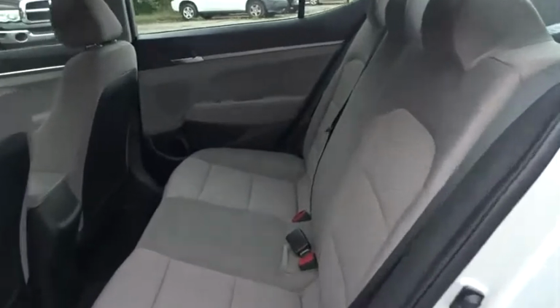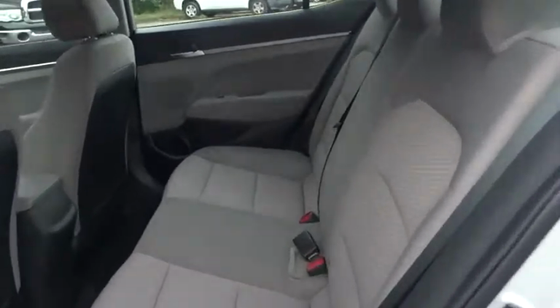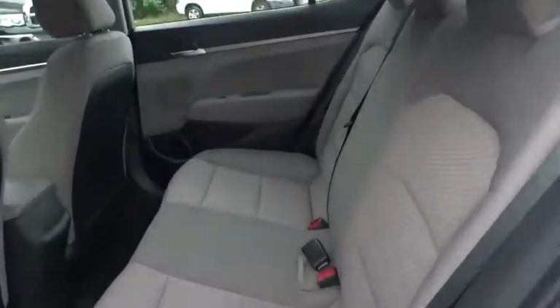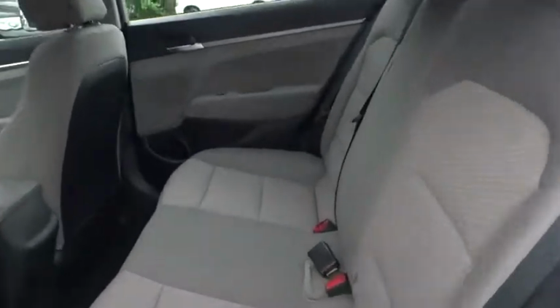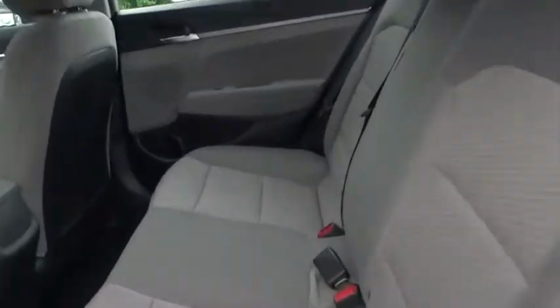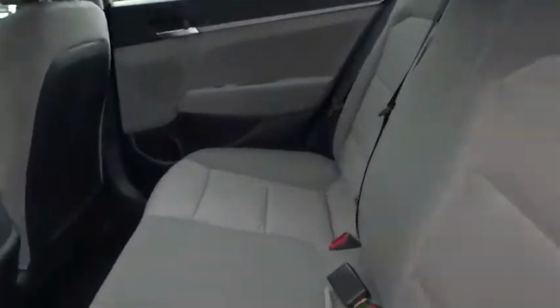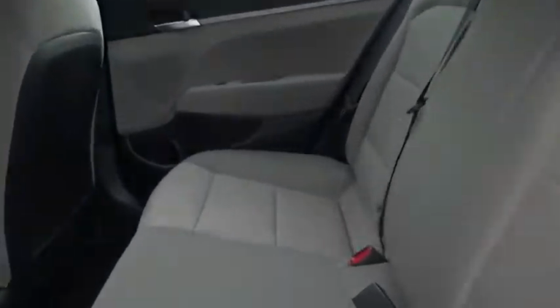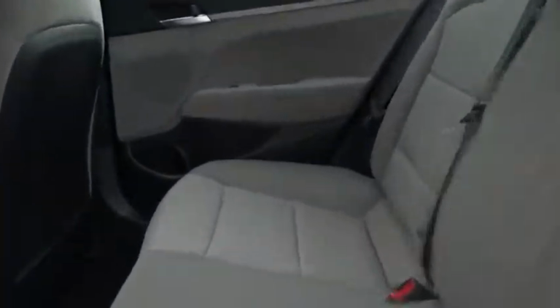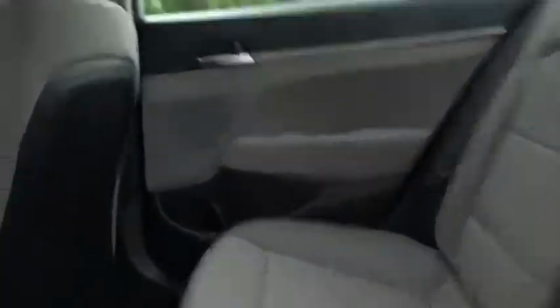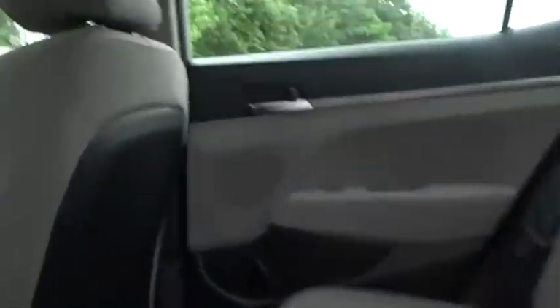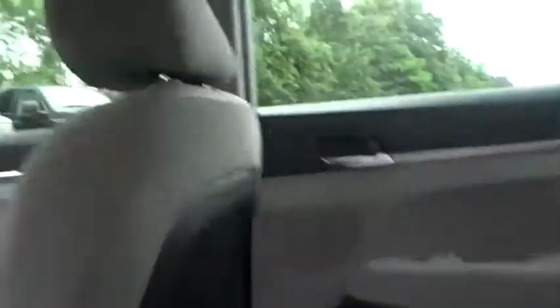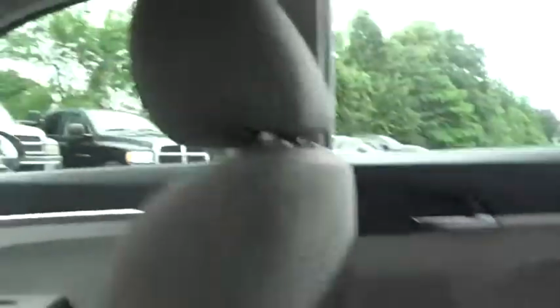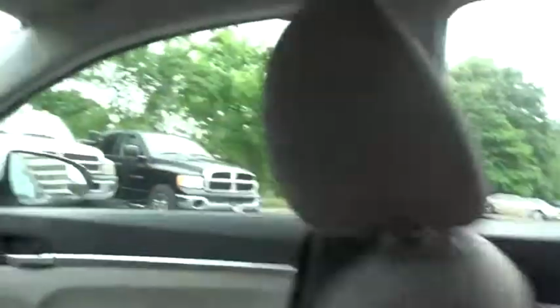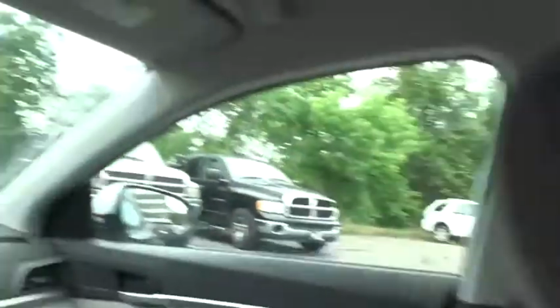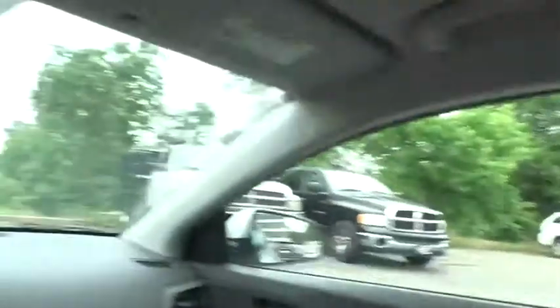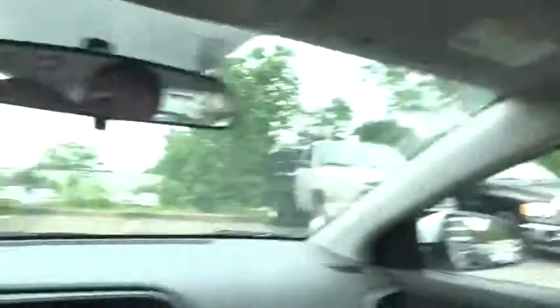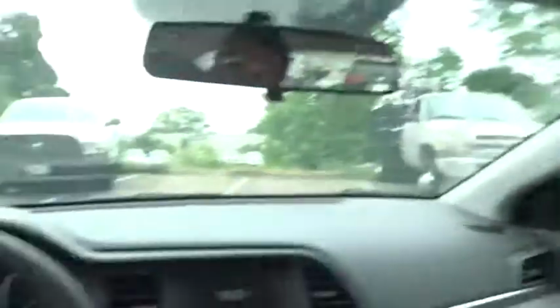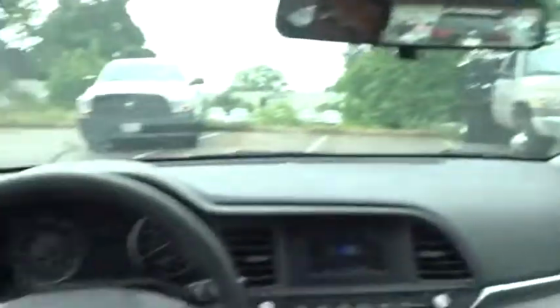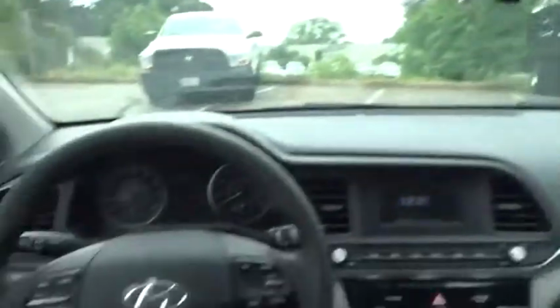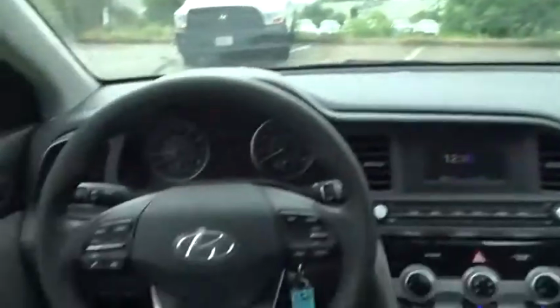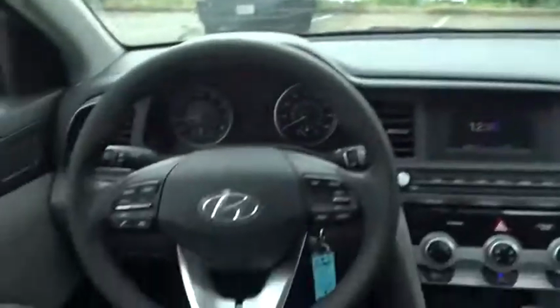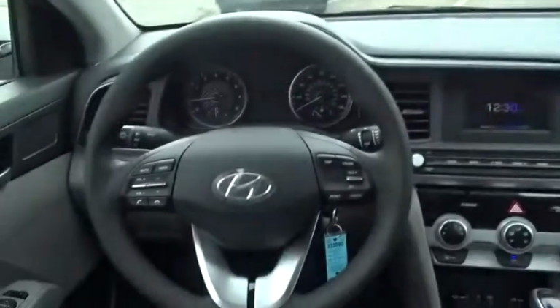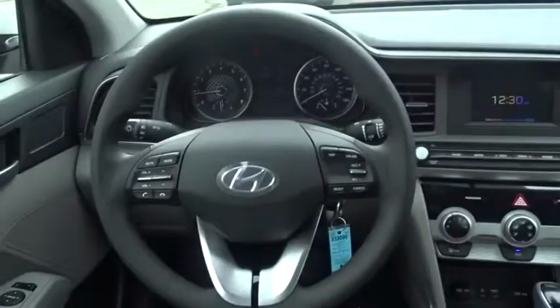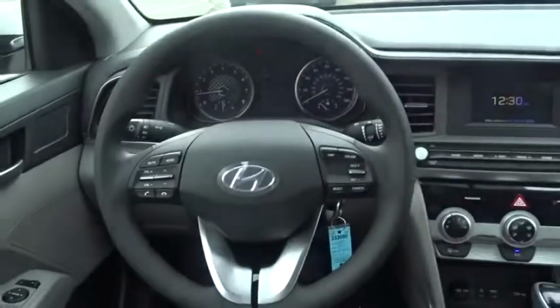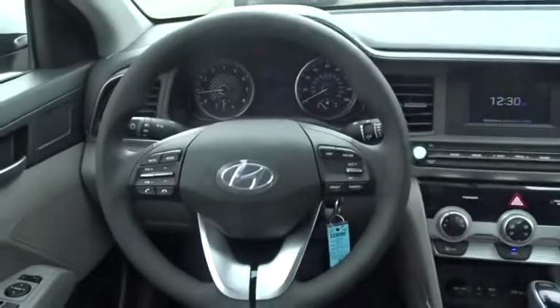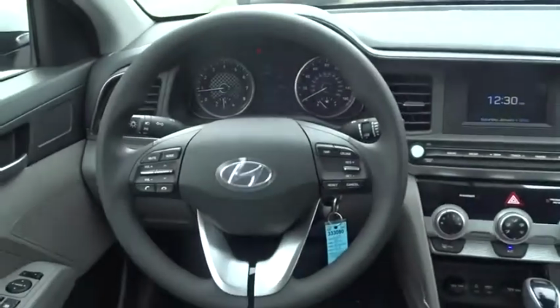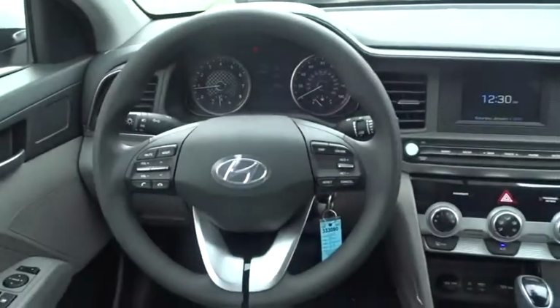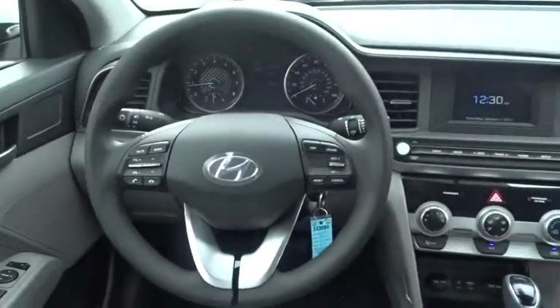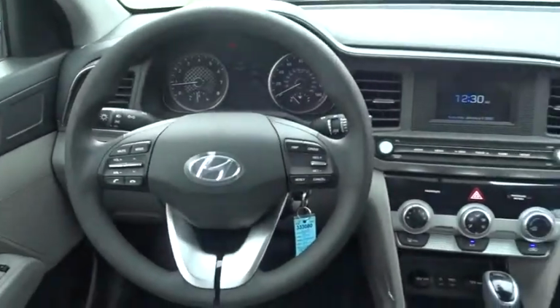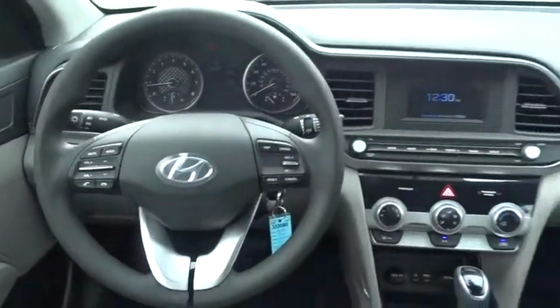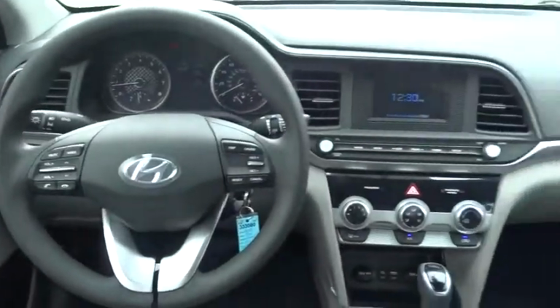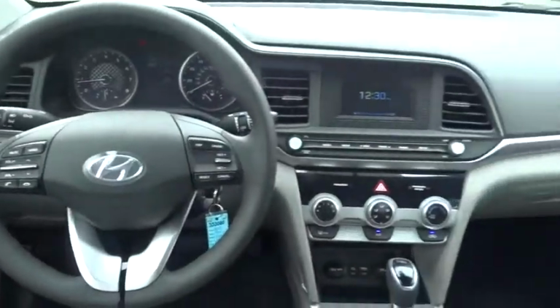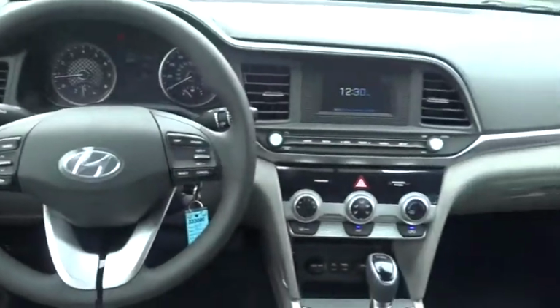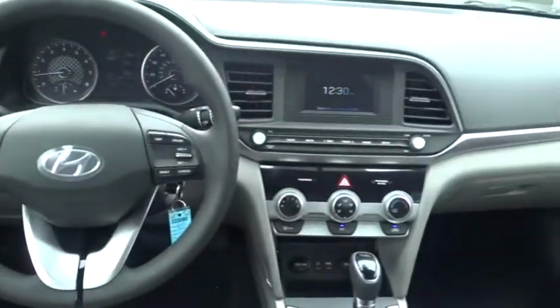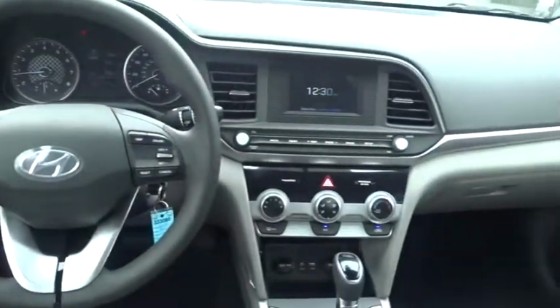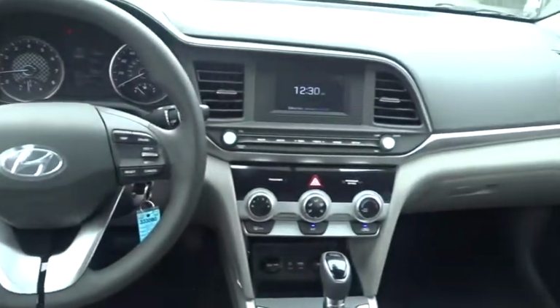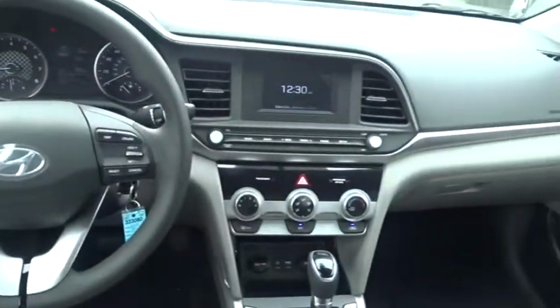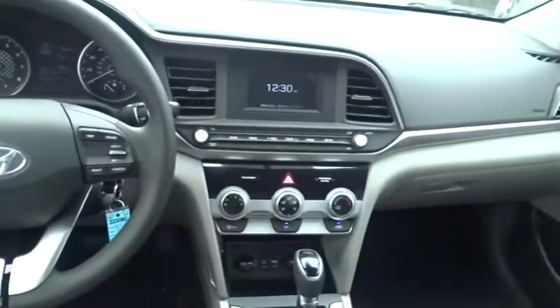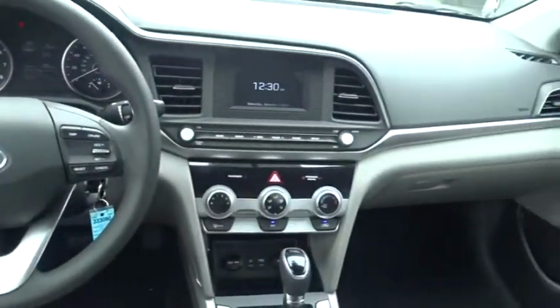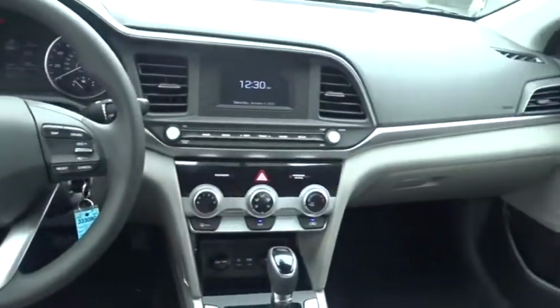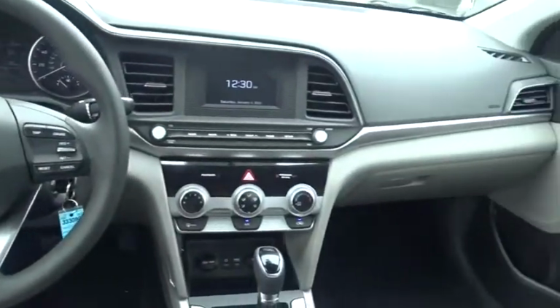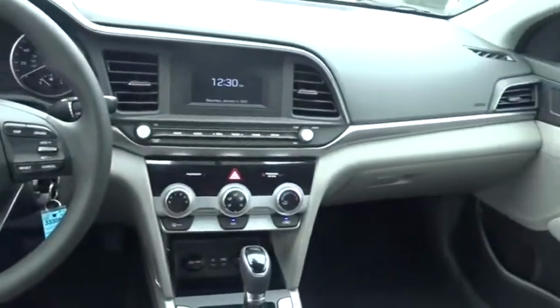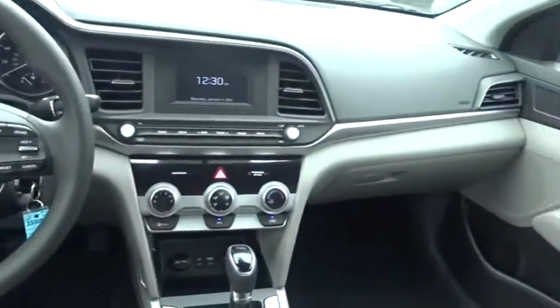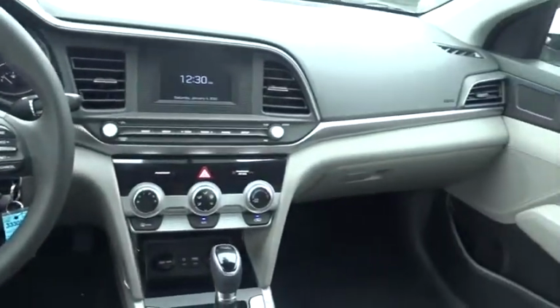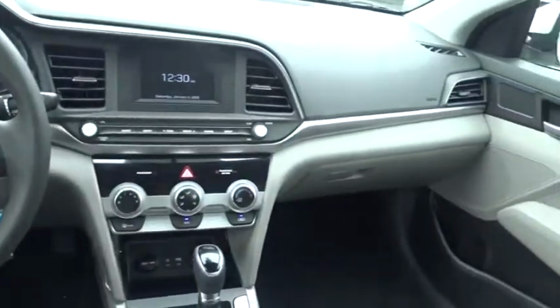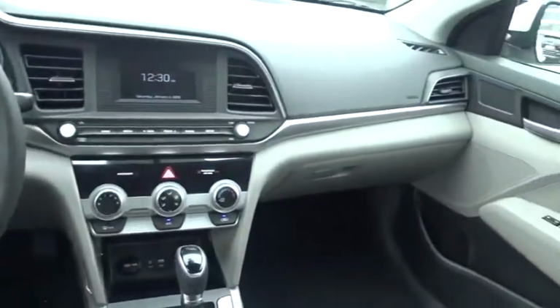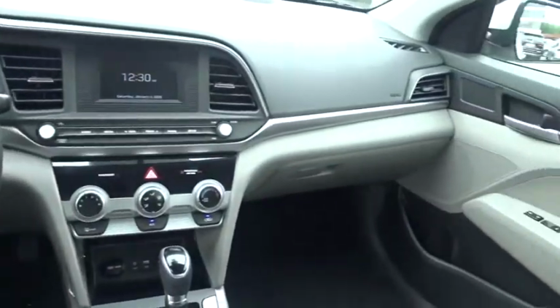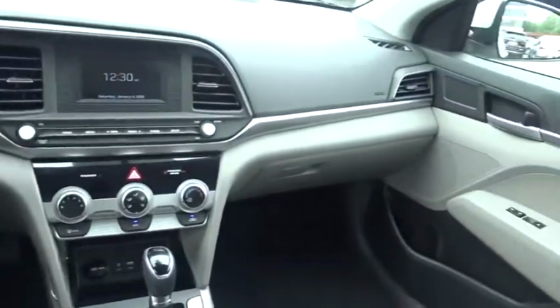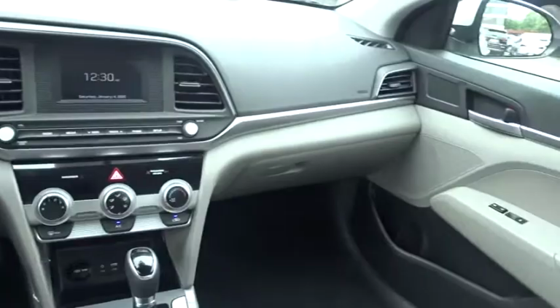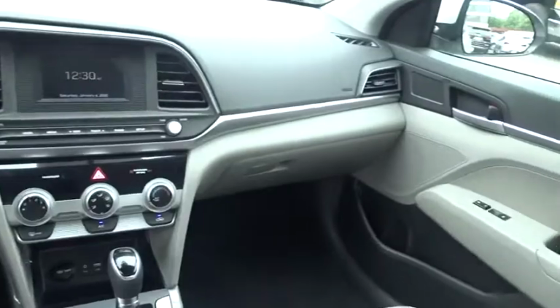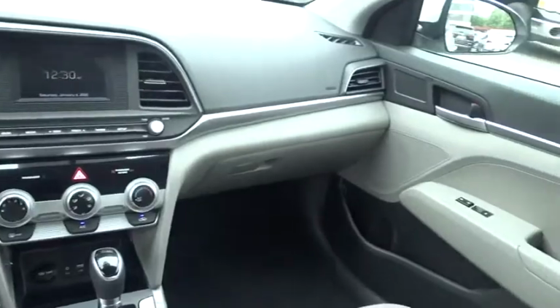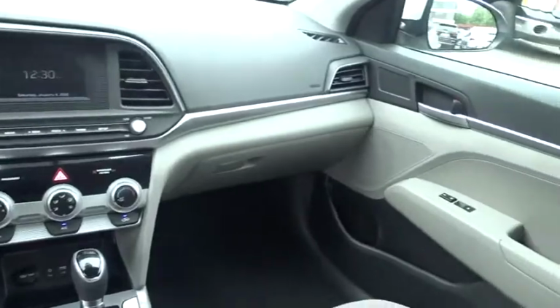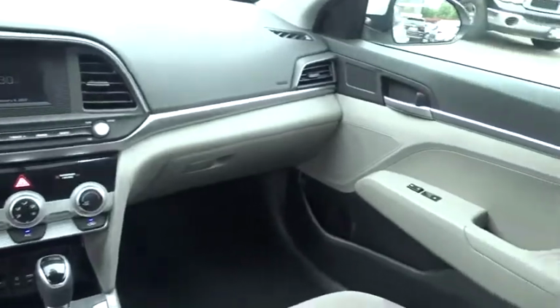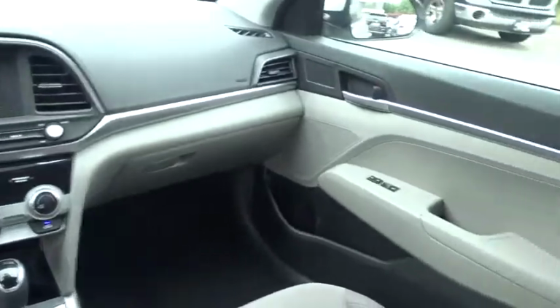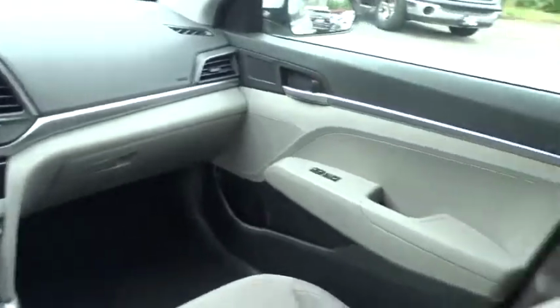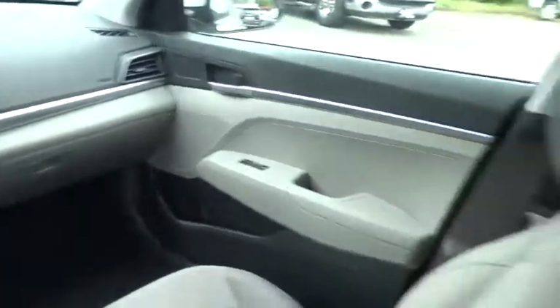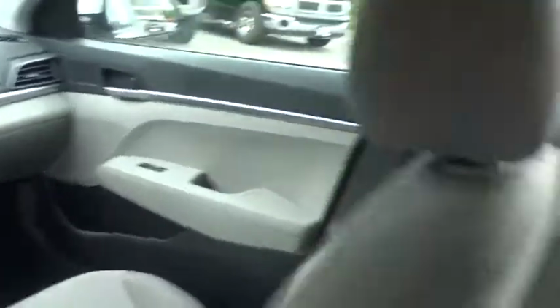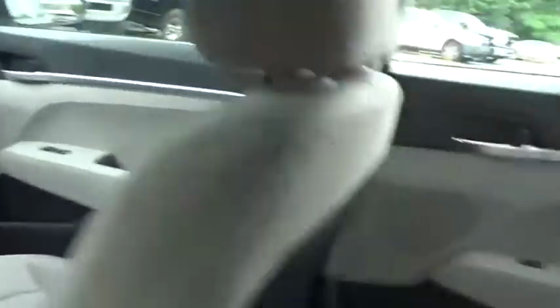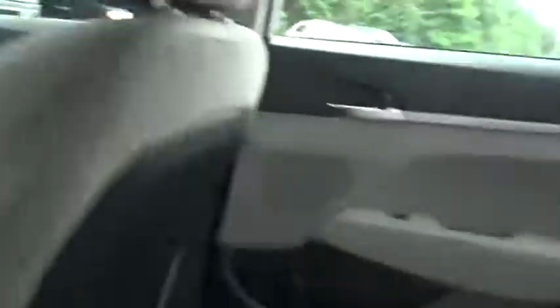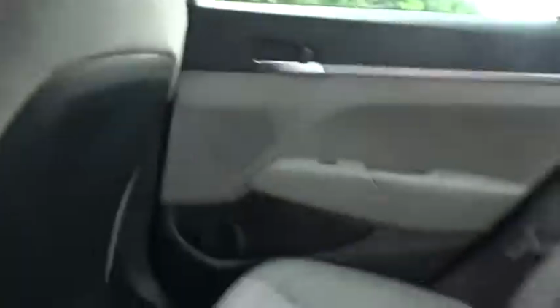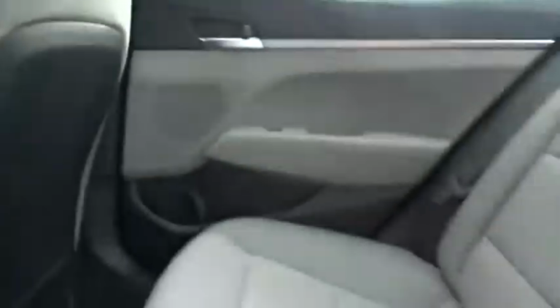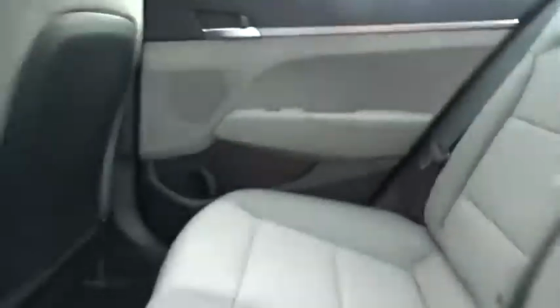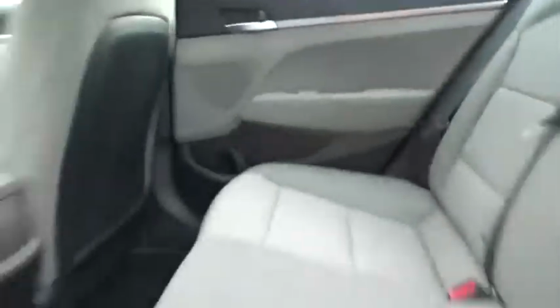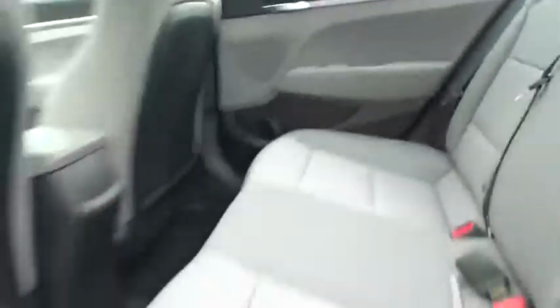Power windows, power door locks, MP3 player, security system, bucket seats, passenger airbag.